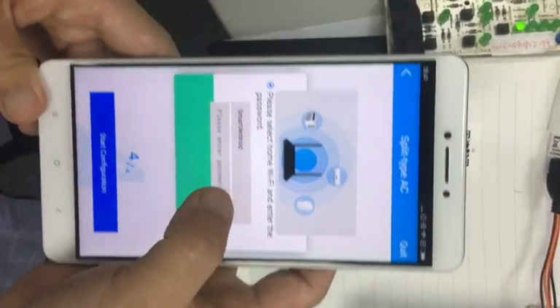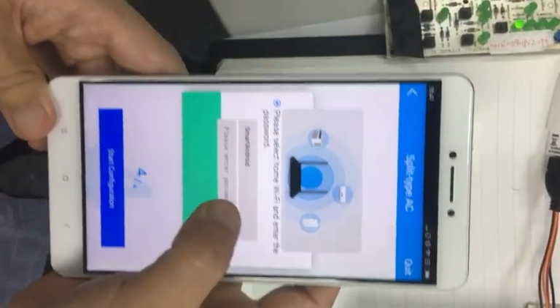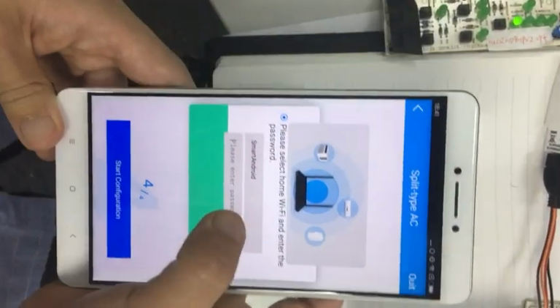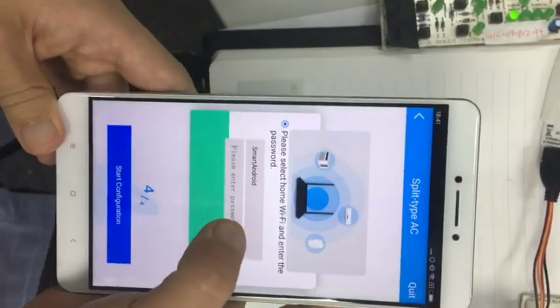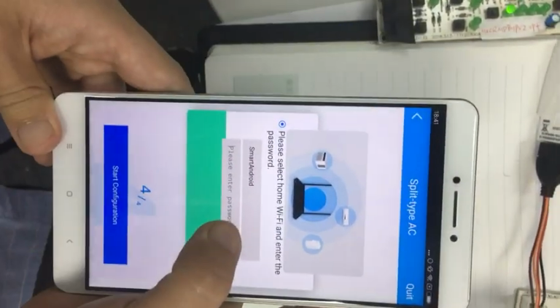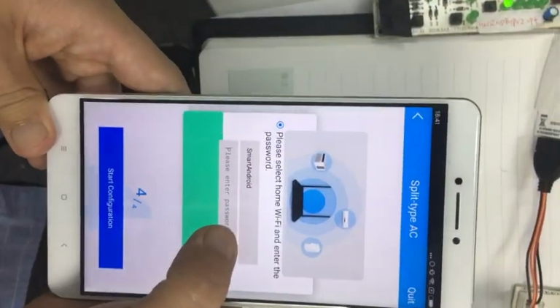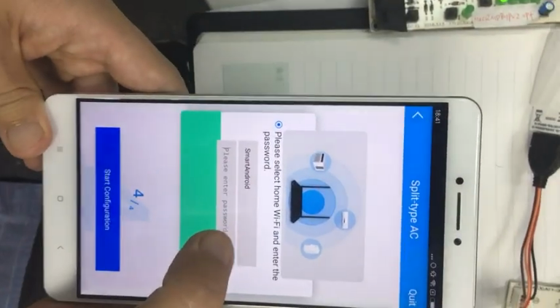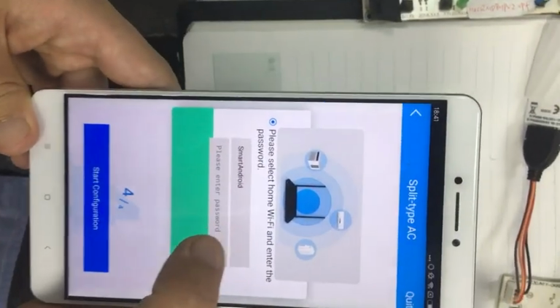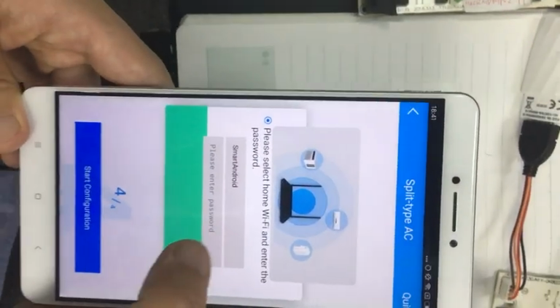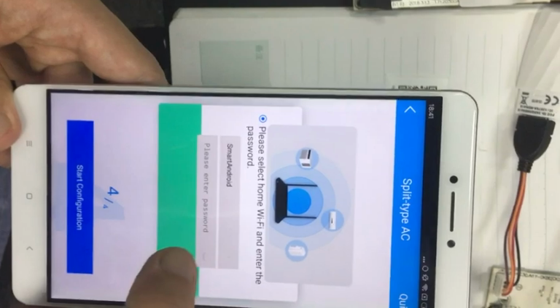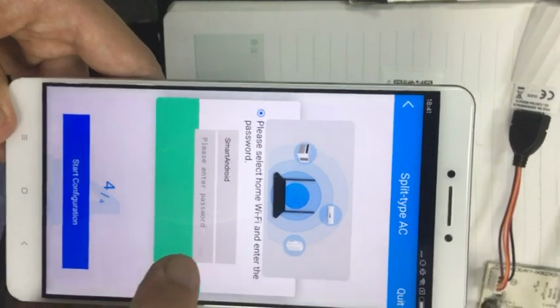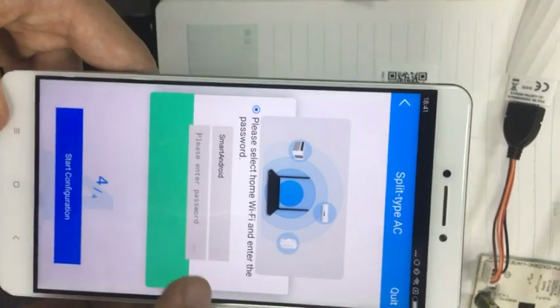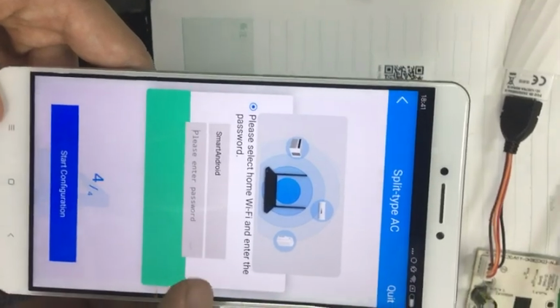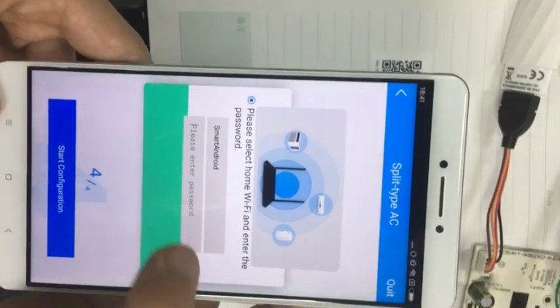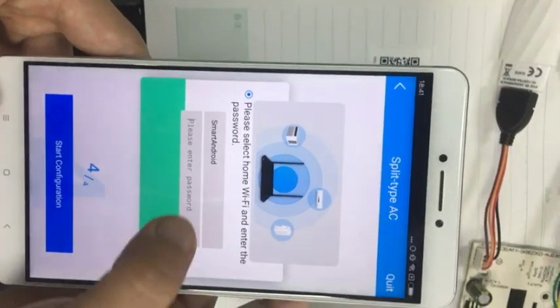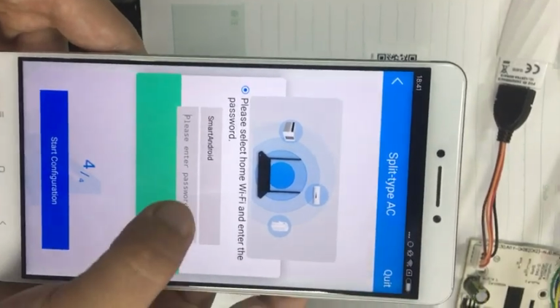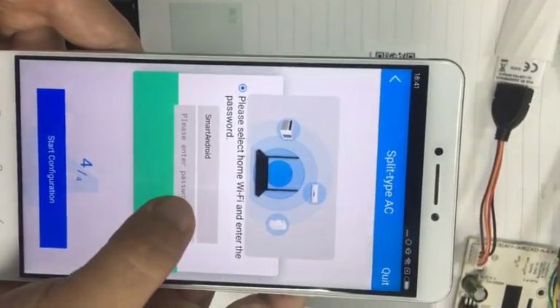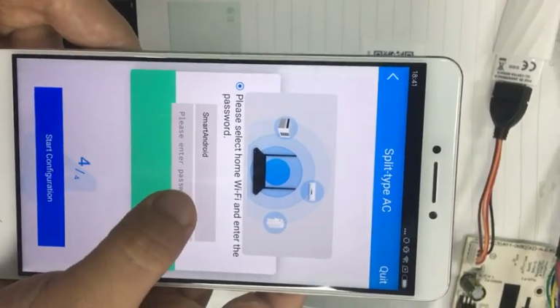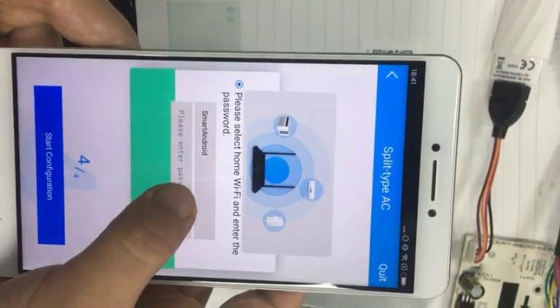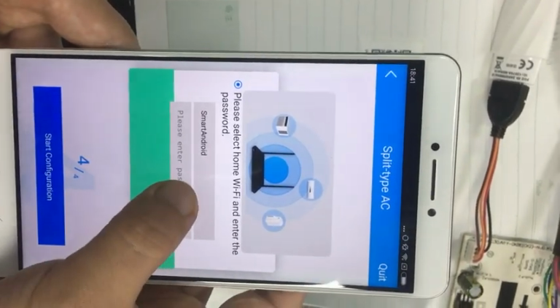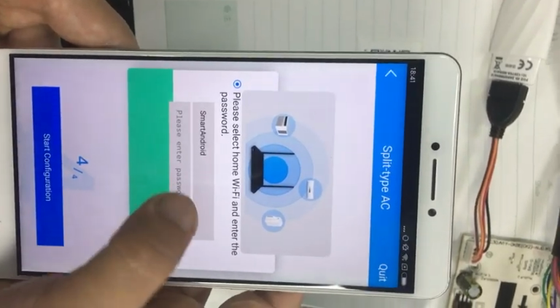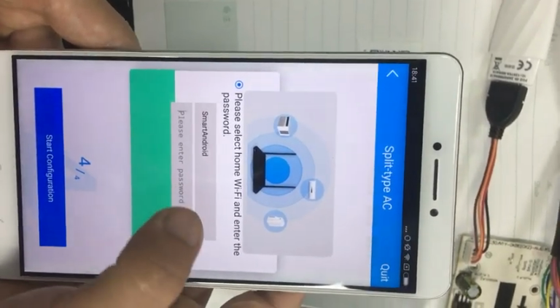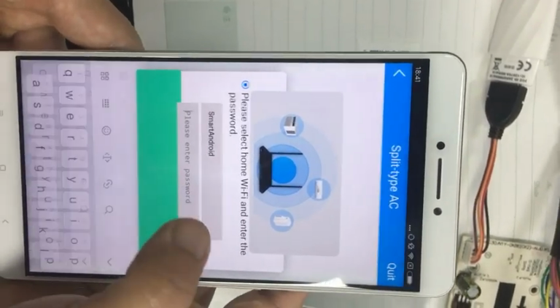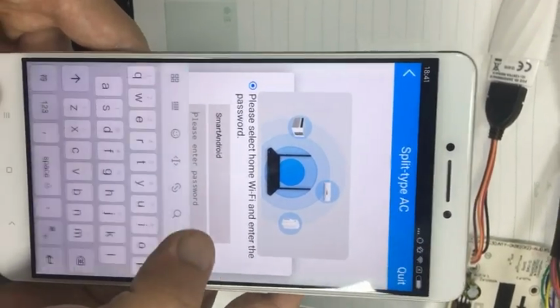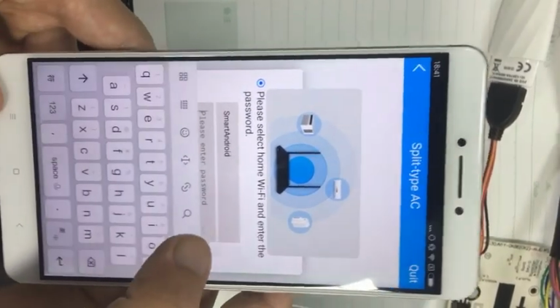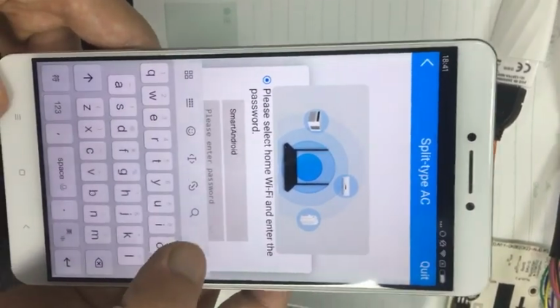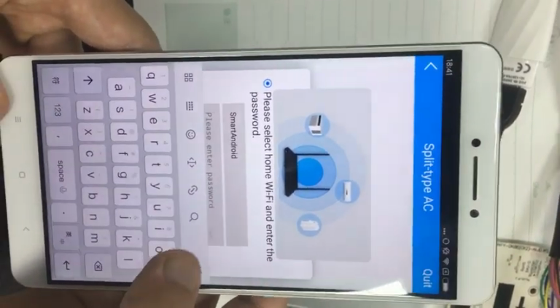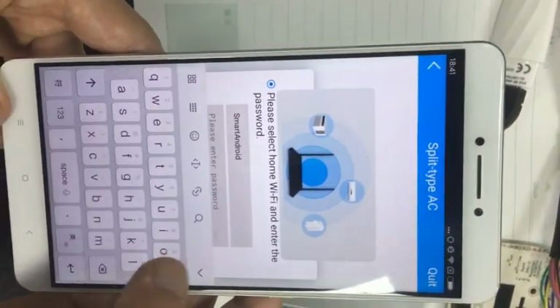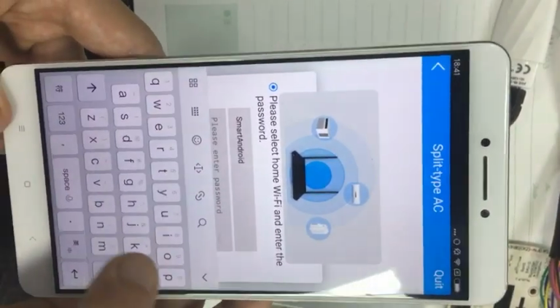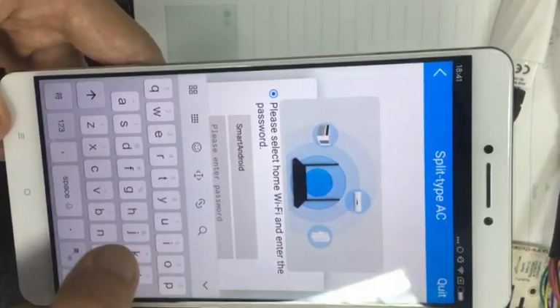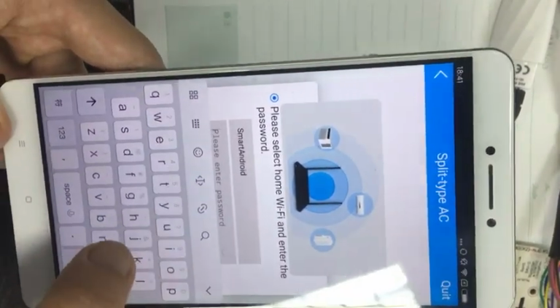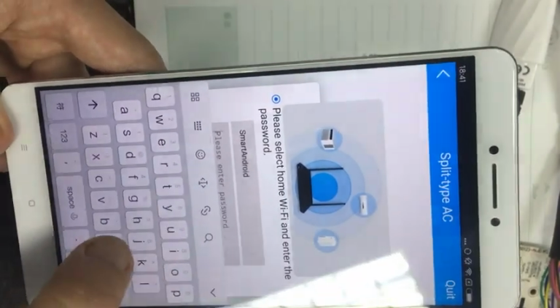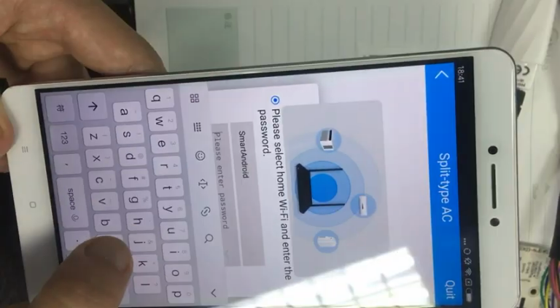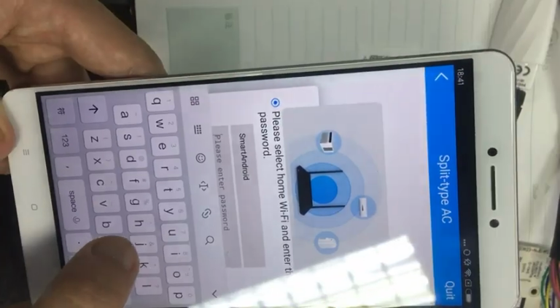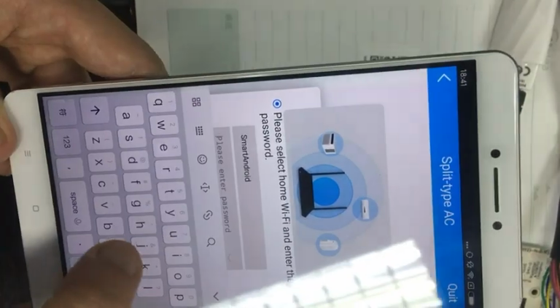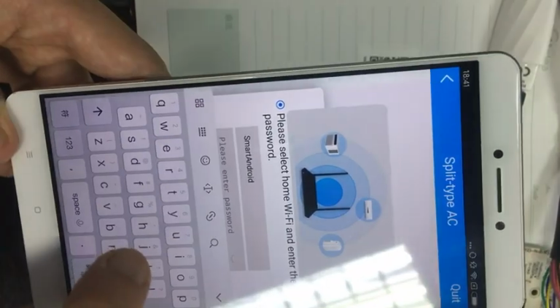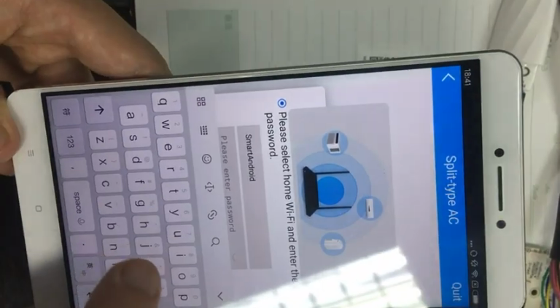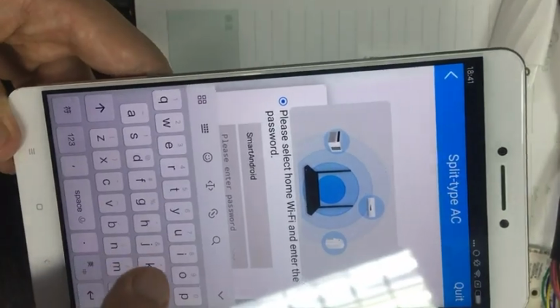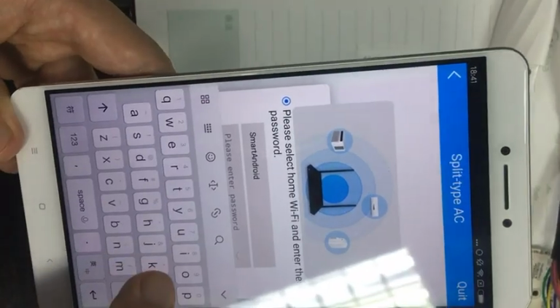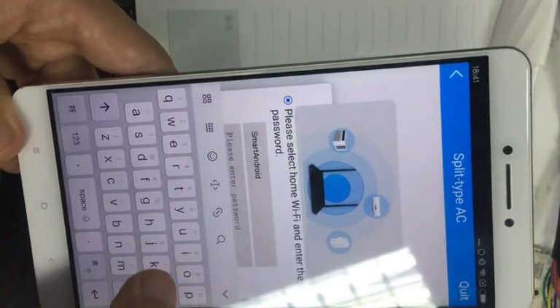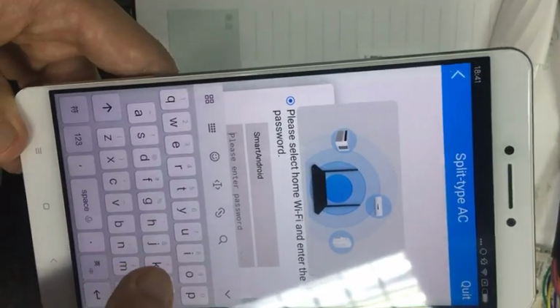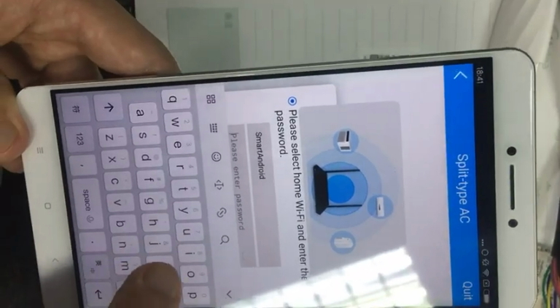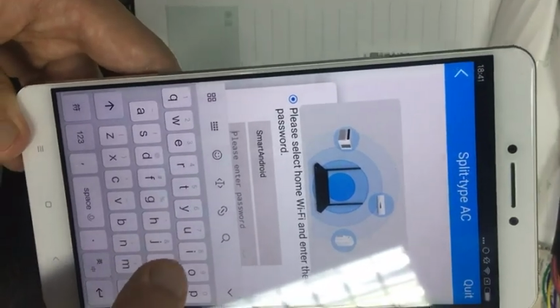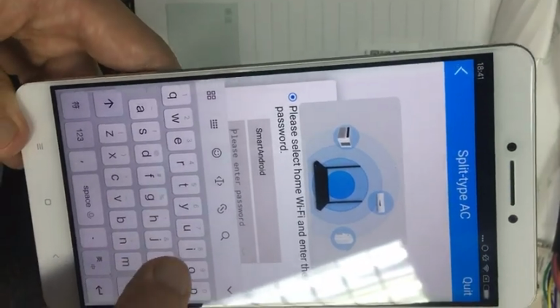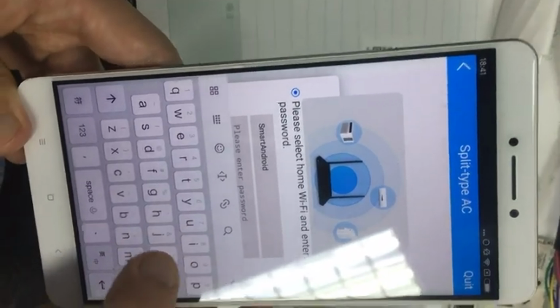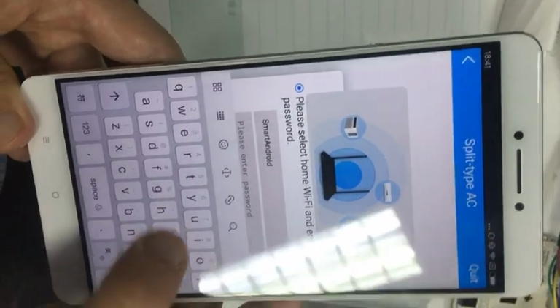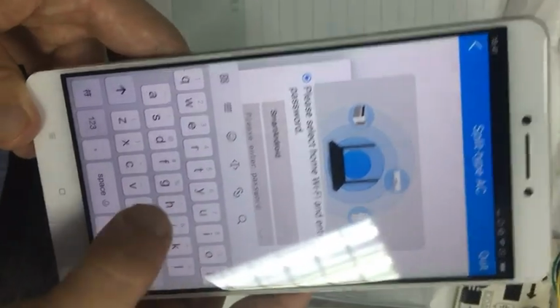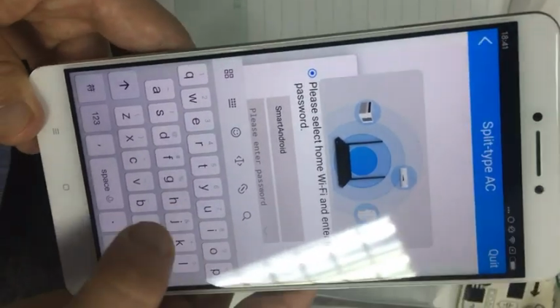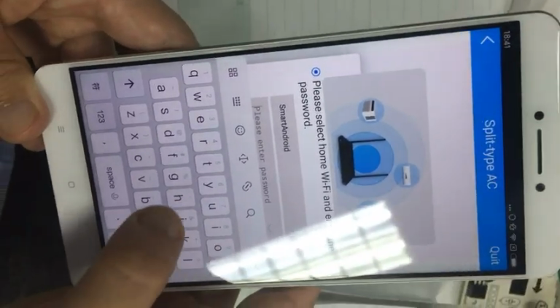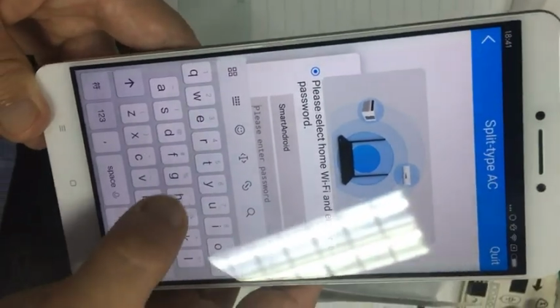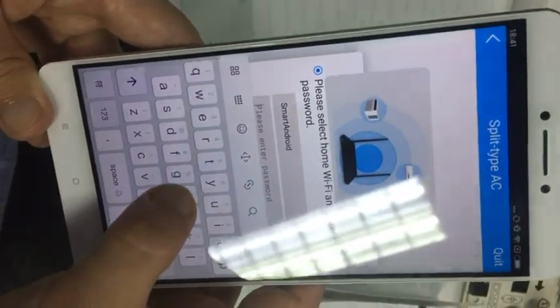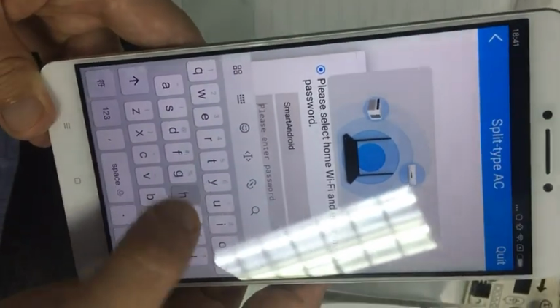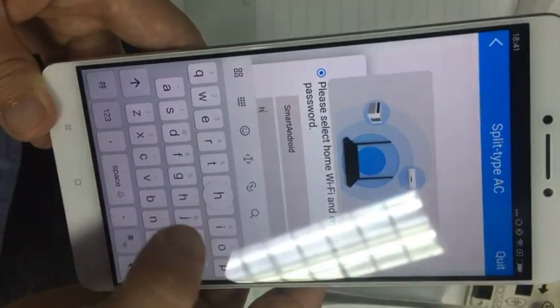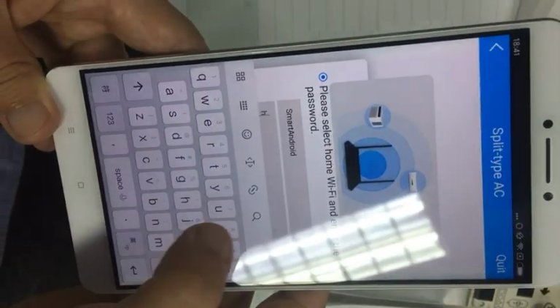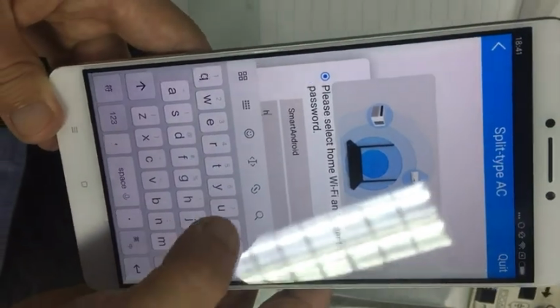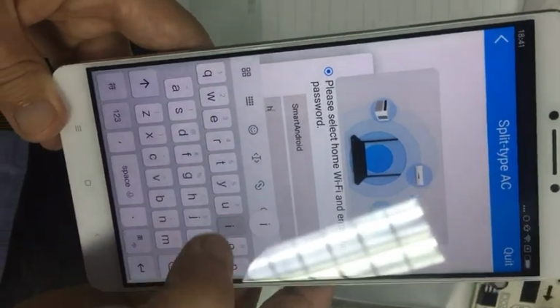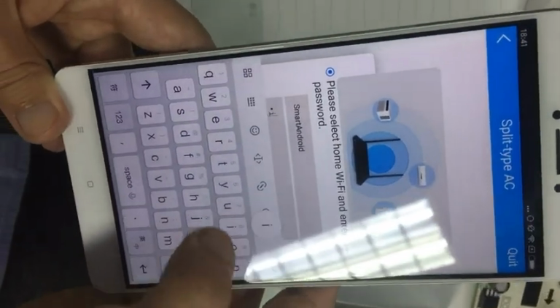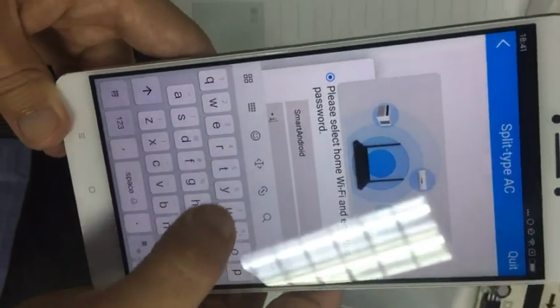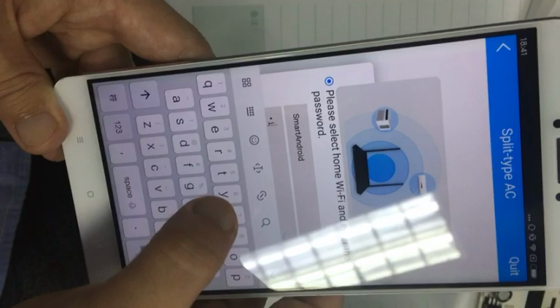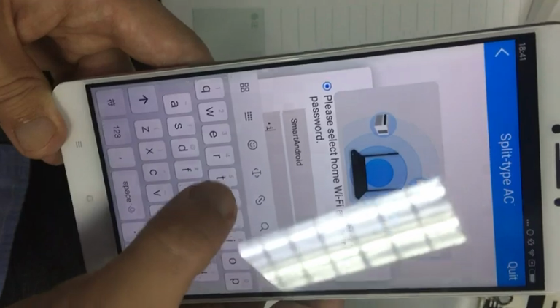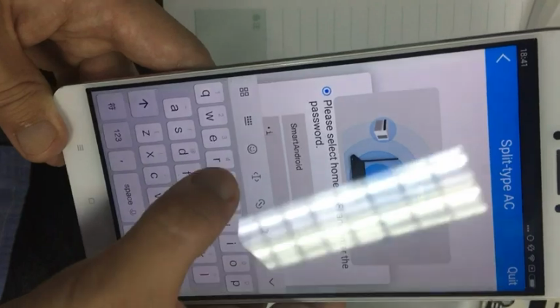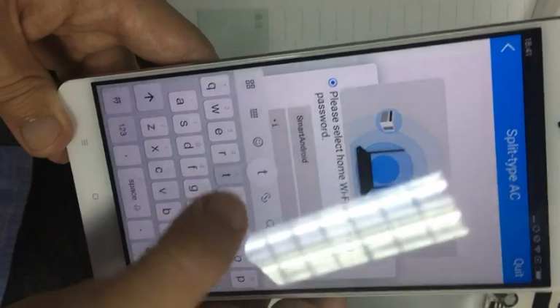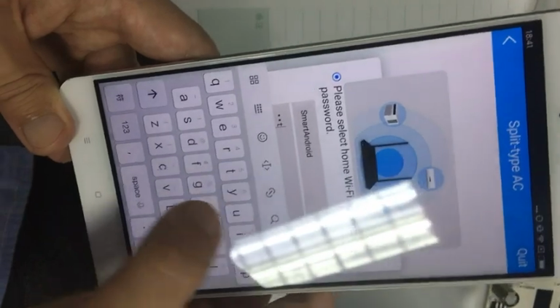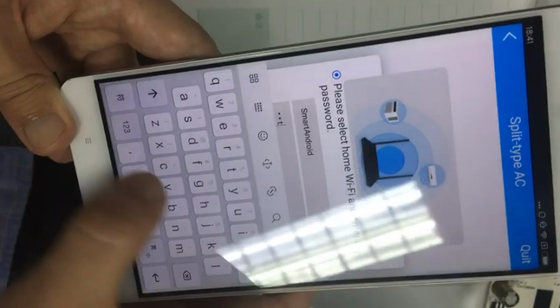Okay, next step. Then we can input the password. Let's go.